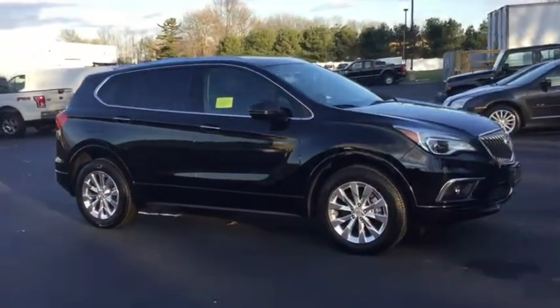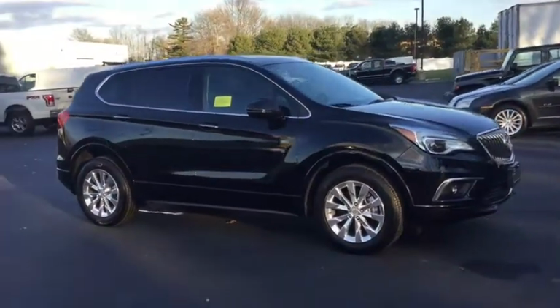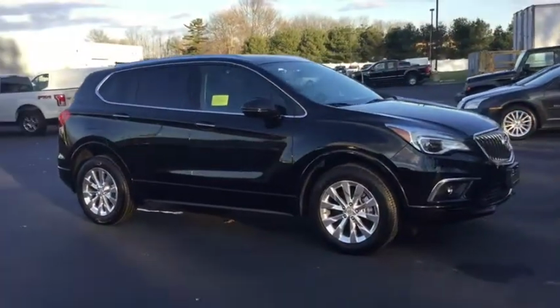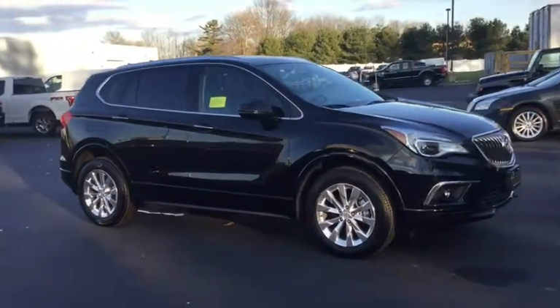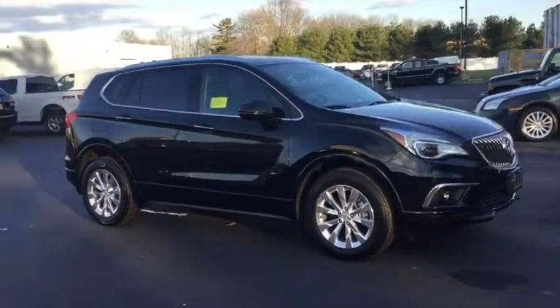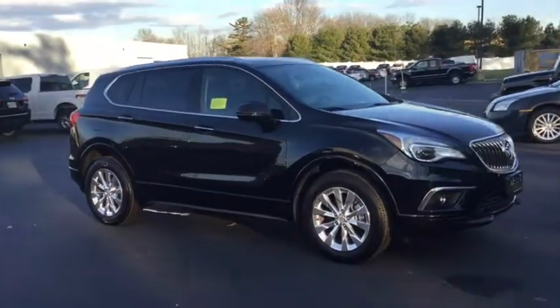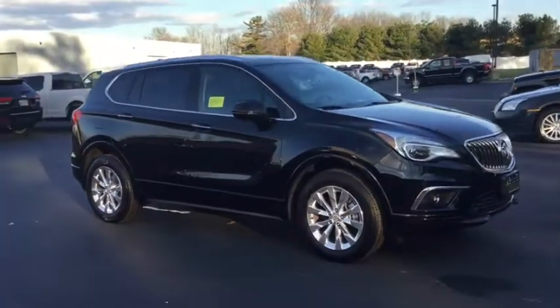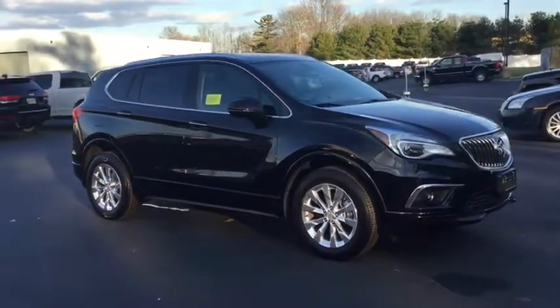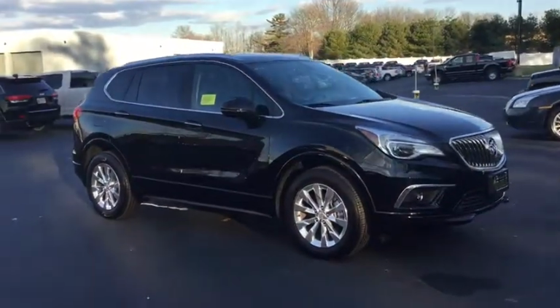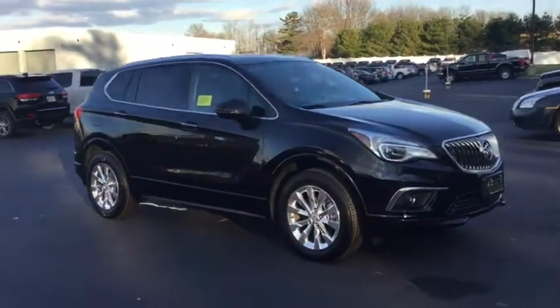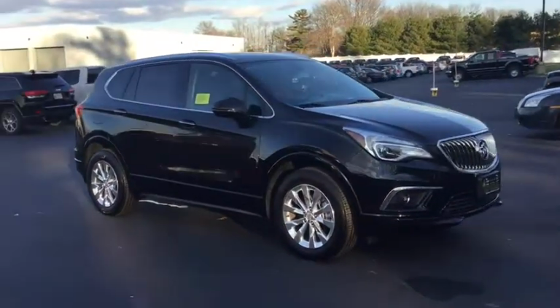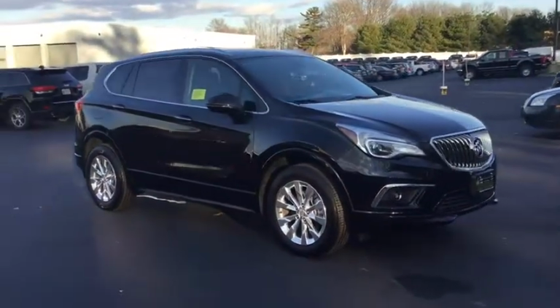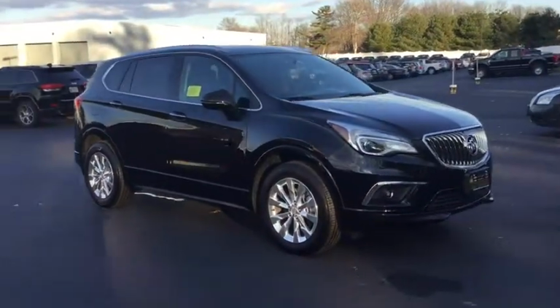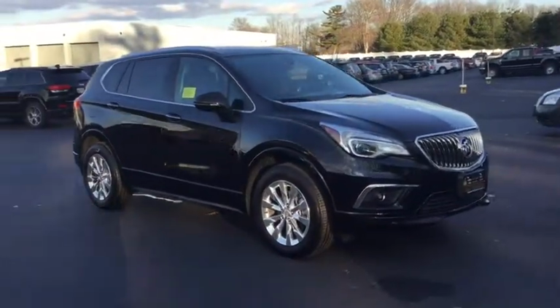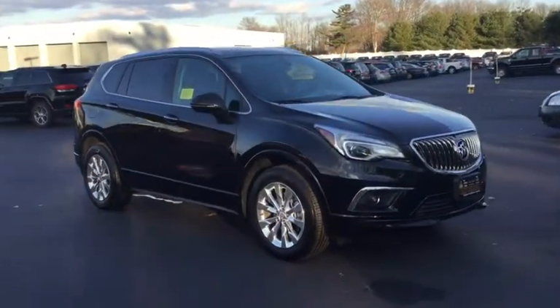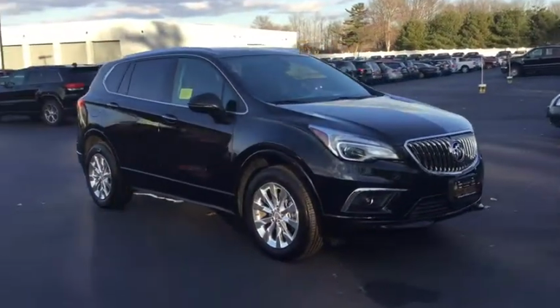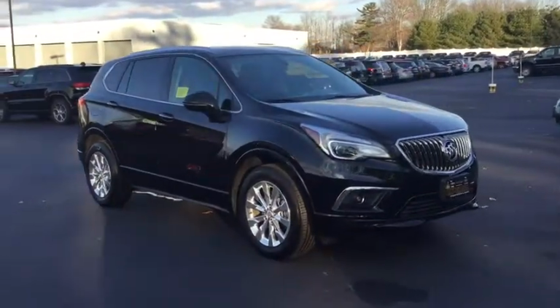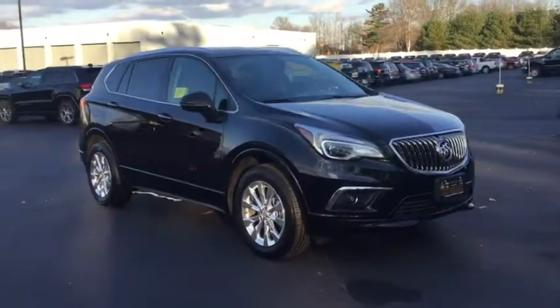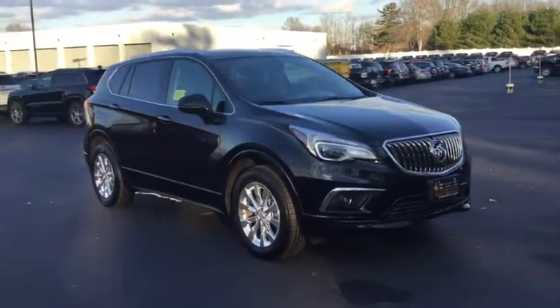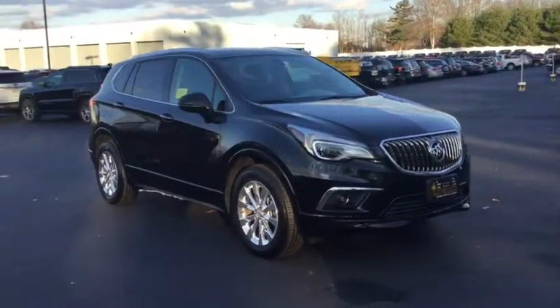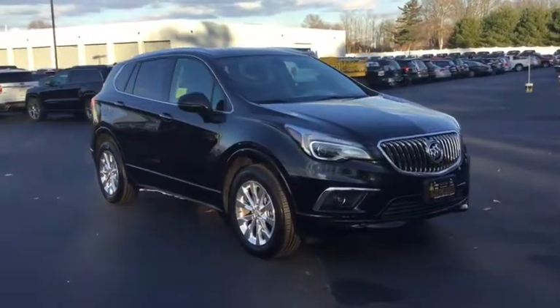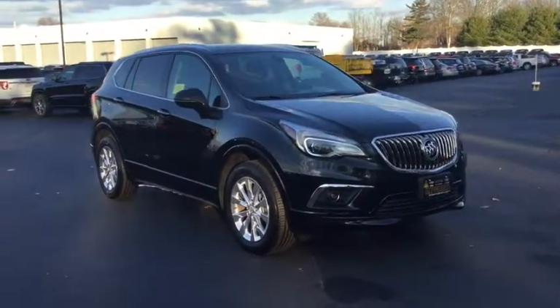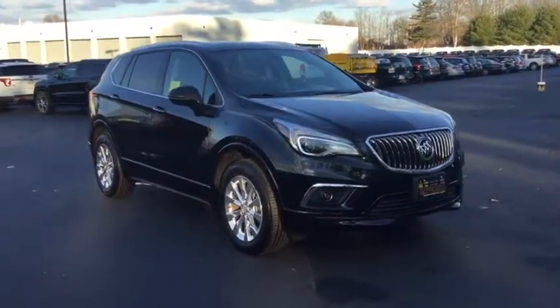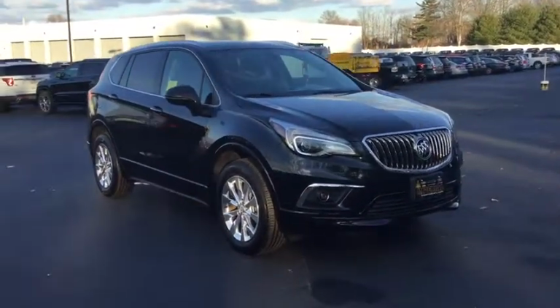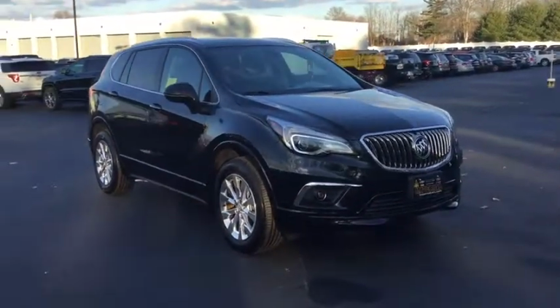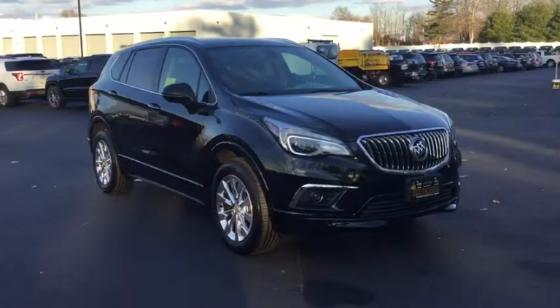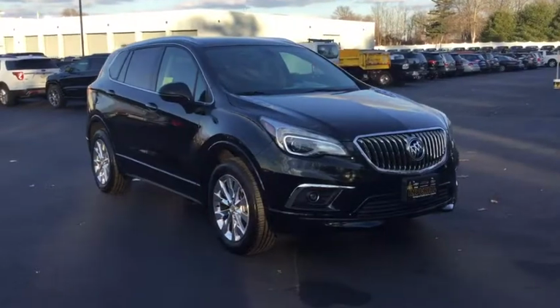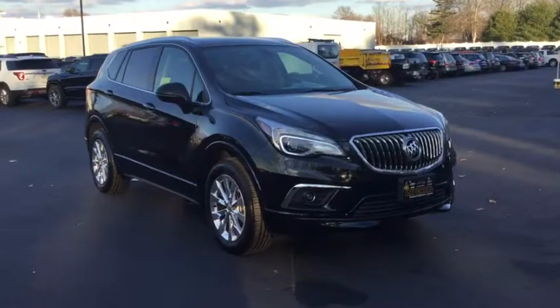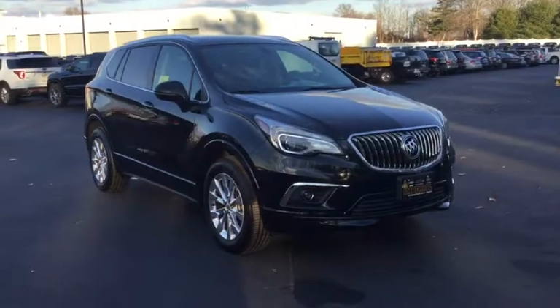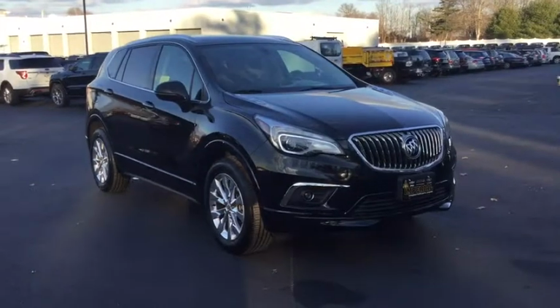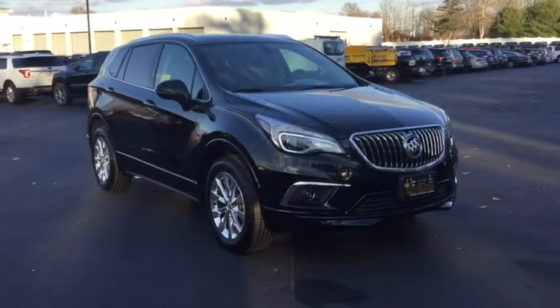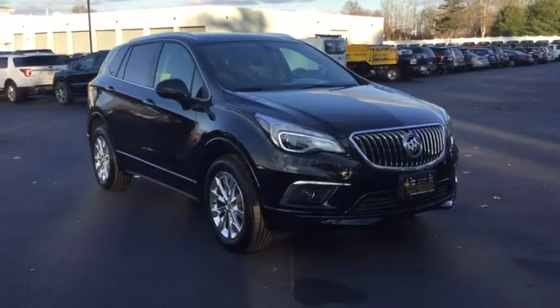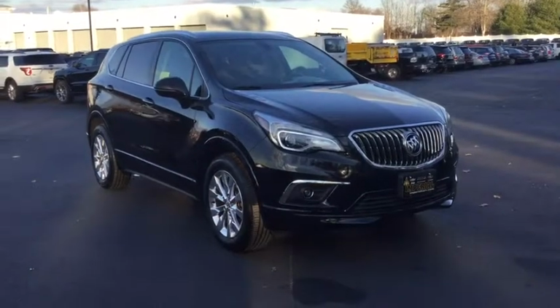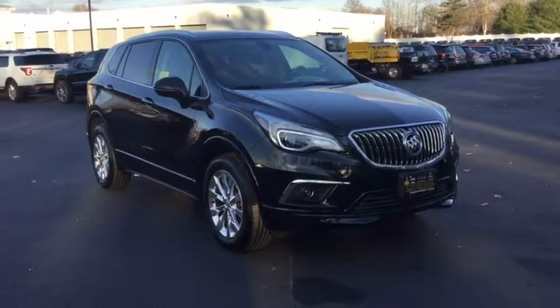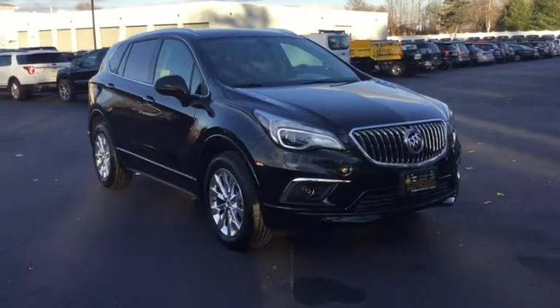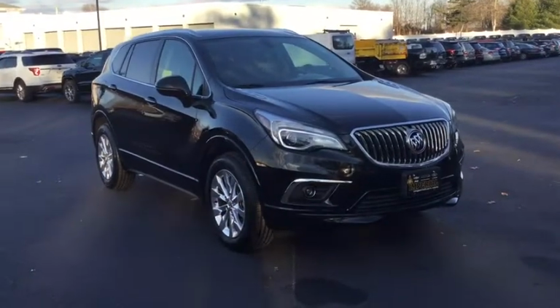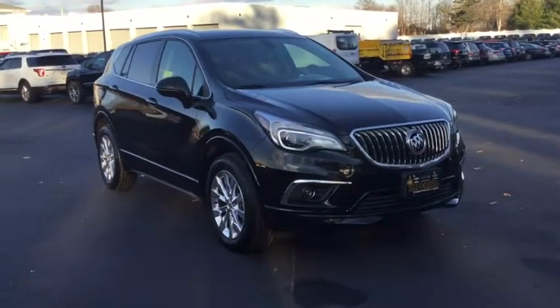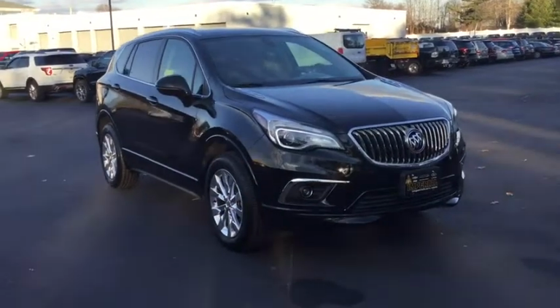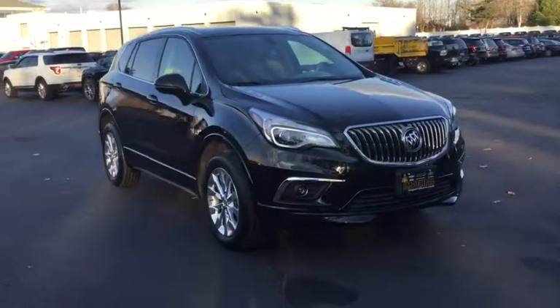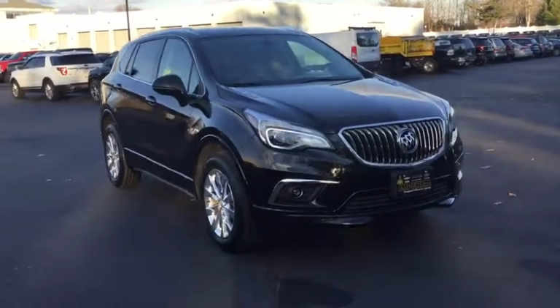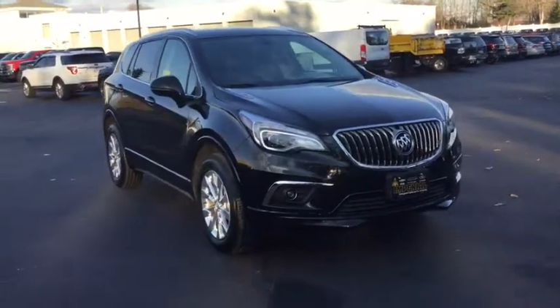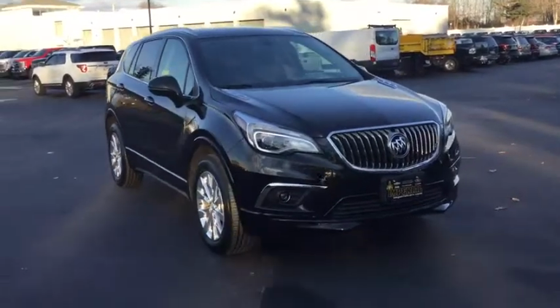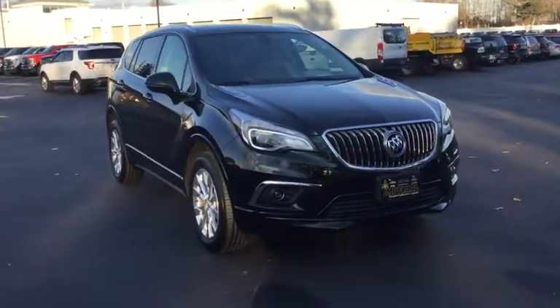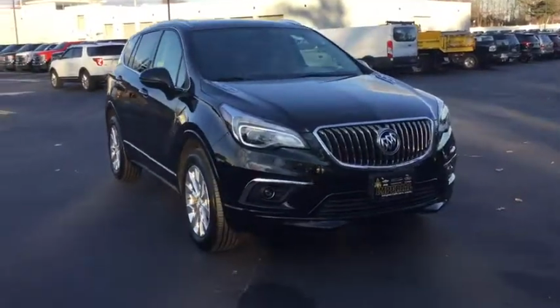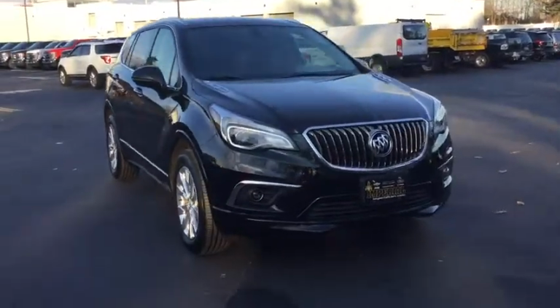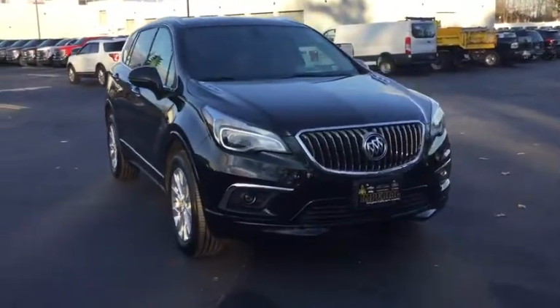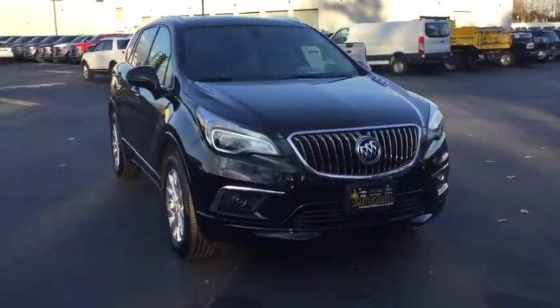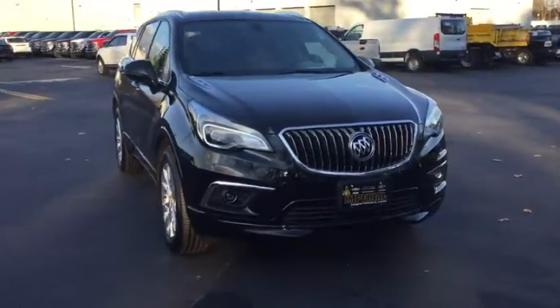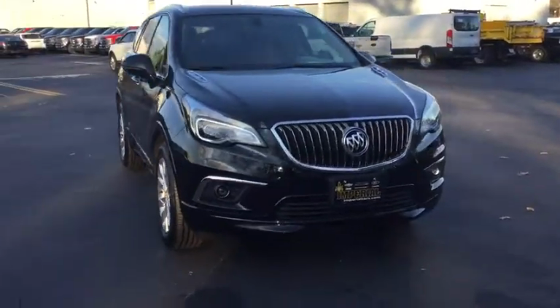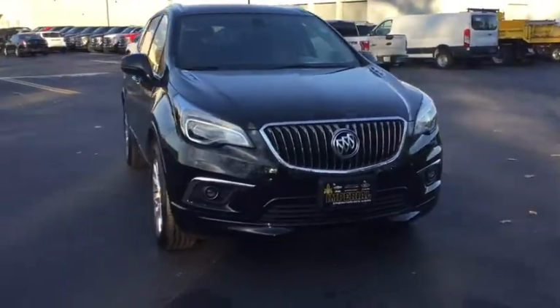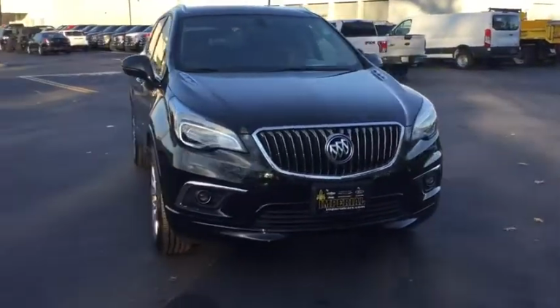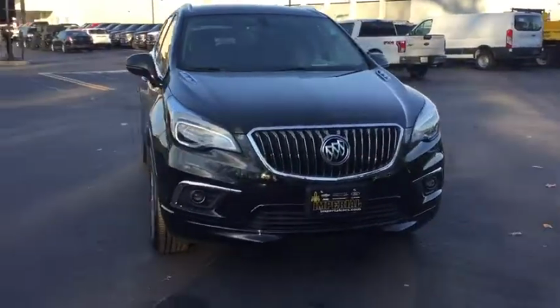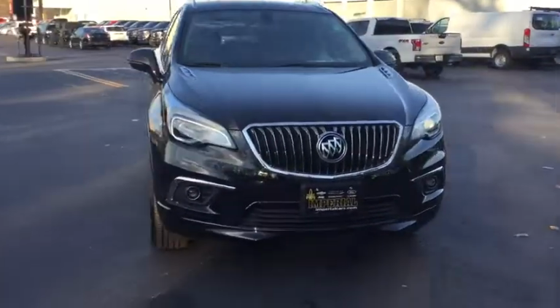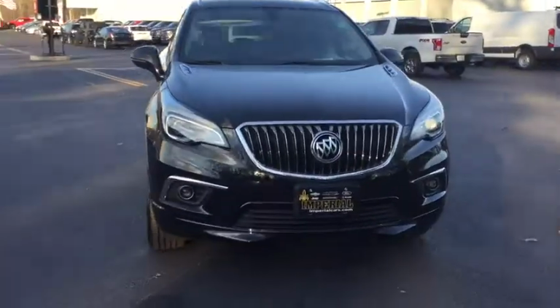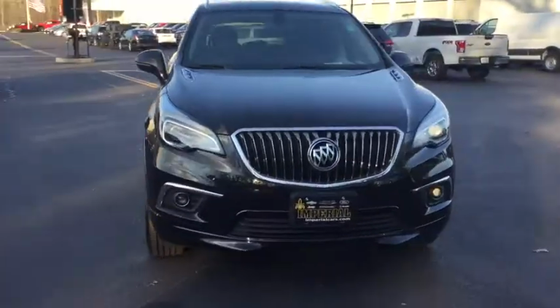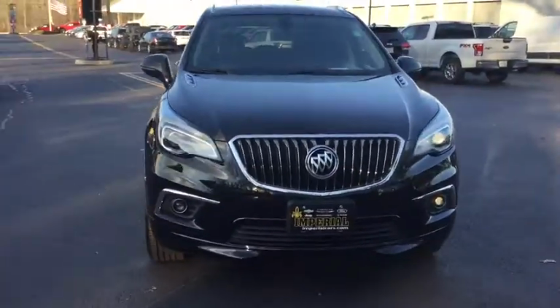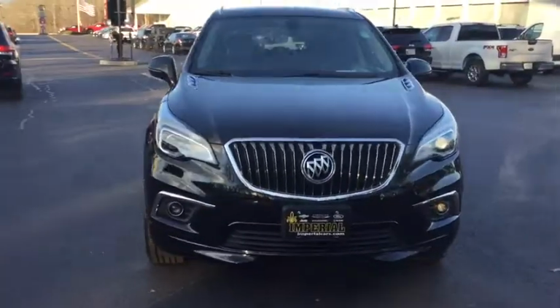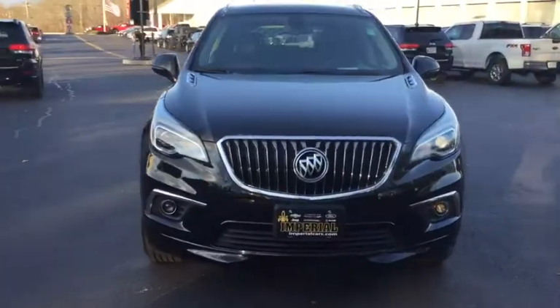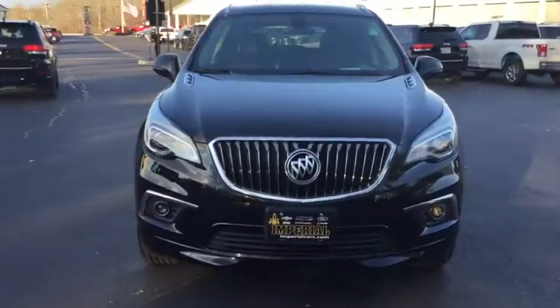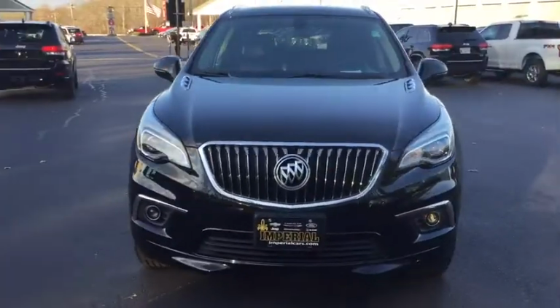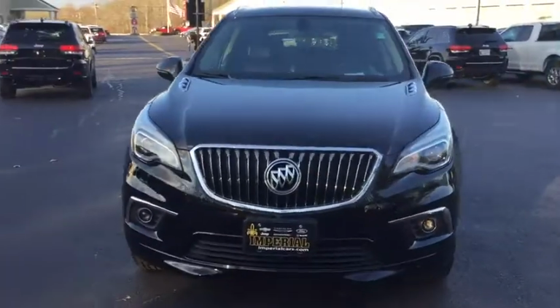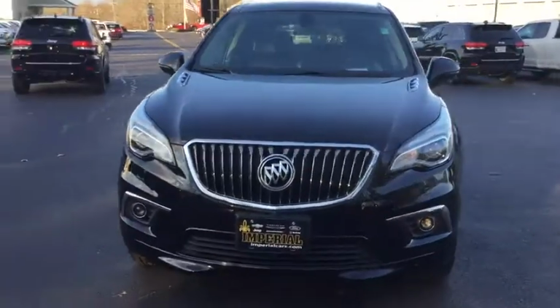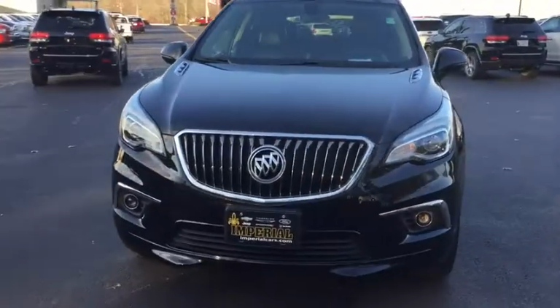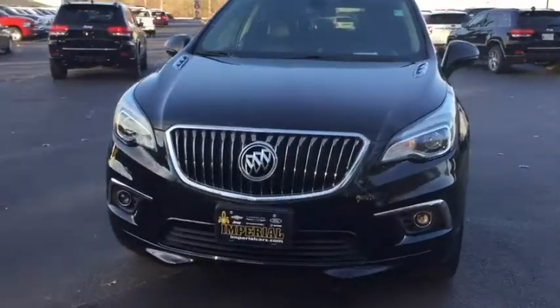Aluminum wheels. Keyless start. Floor mats. Cruise control. Four-wheel disc brakes. Auto-dimming rearview mirror. Climate control.